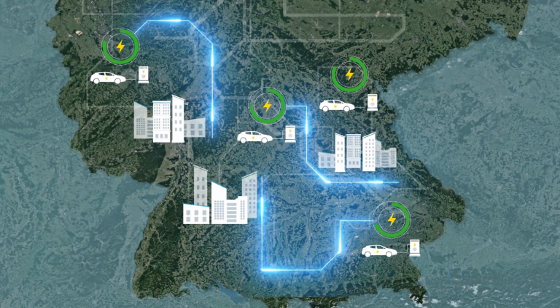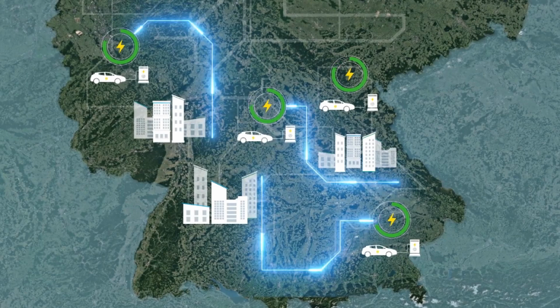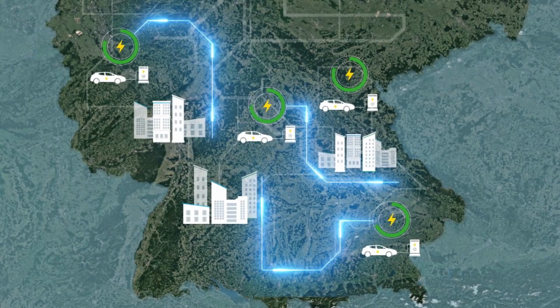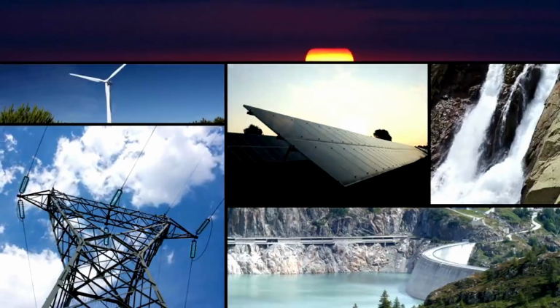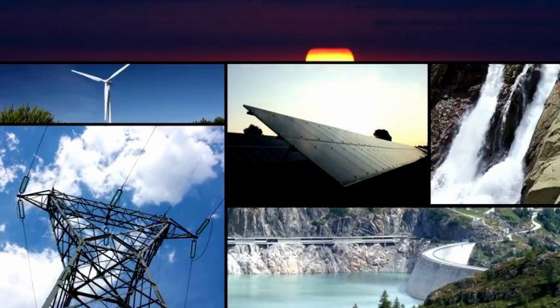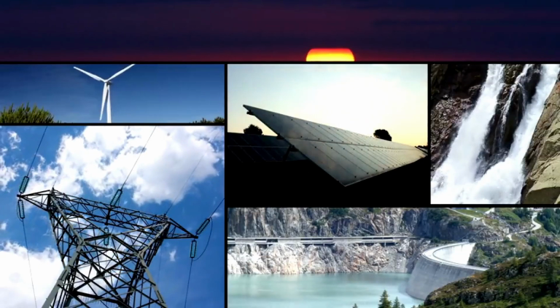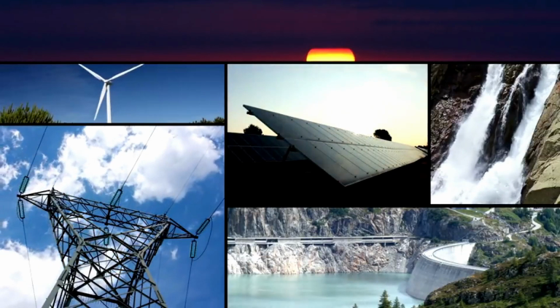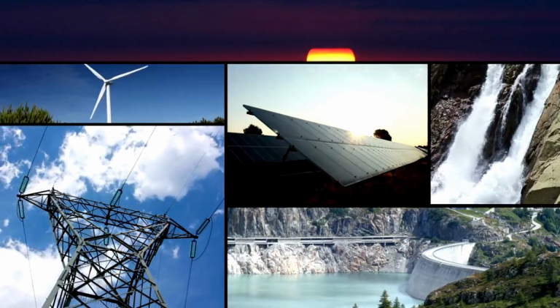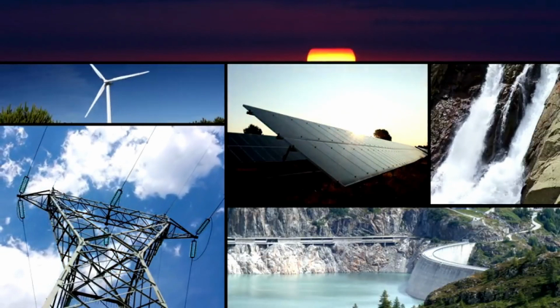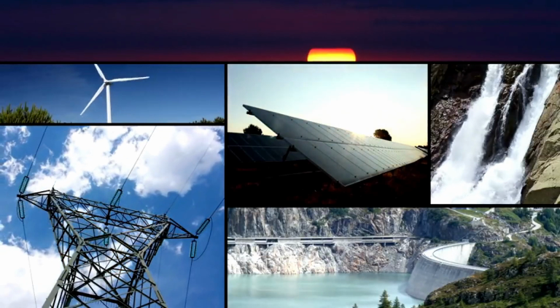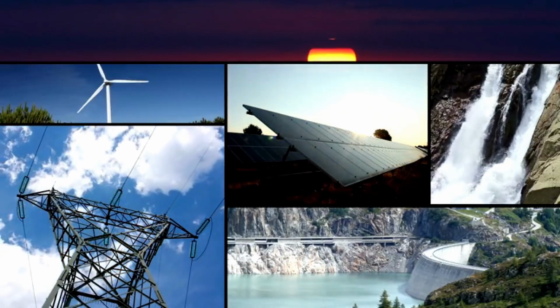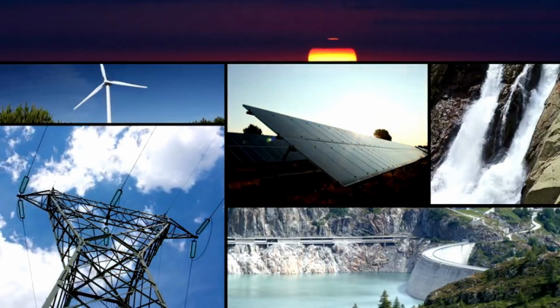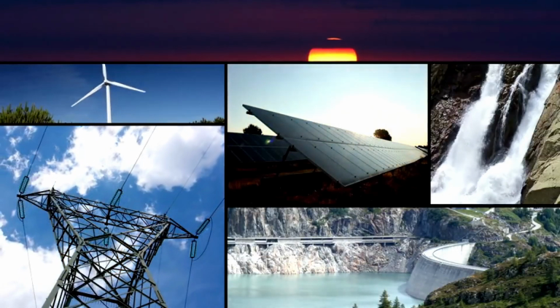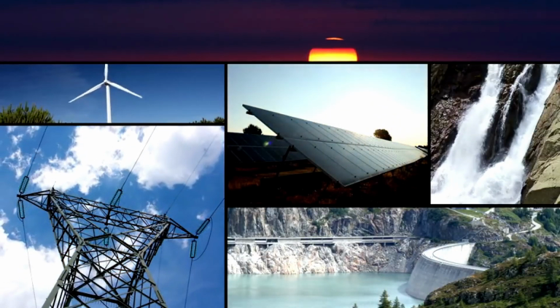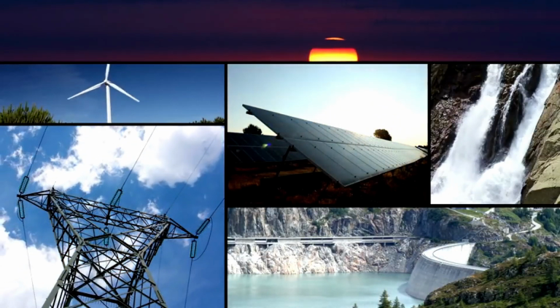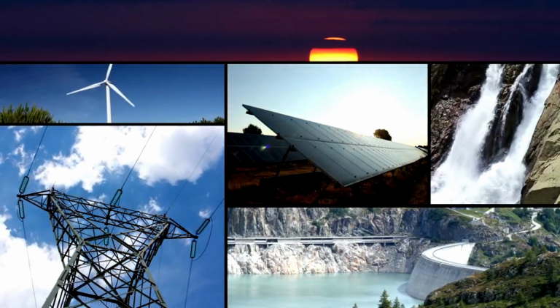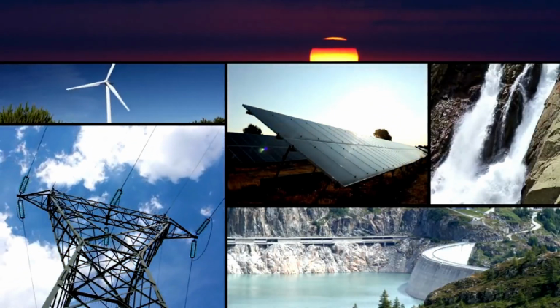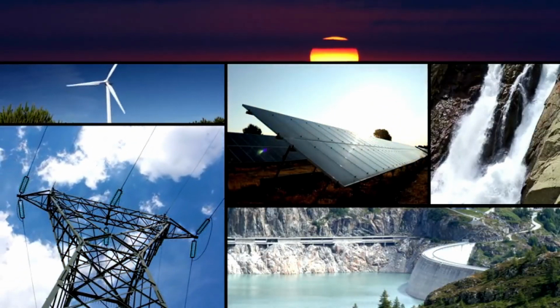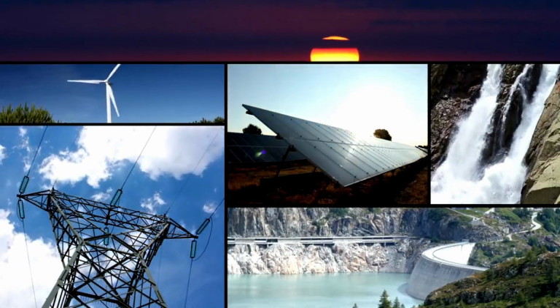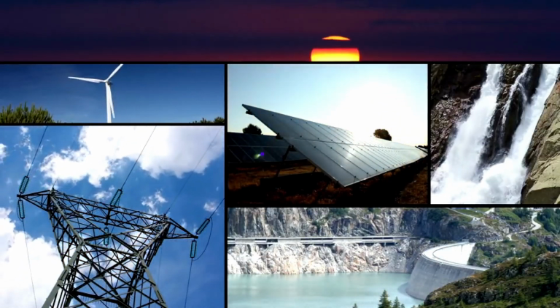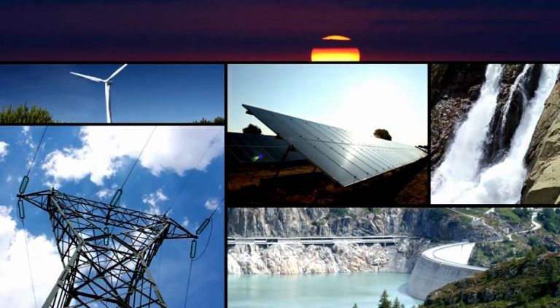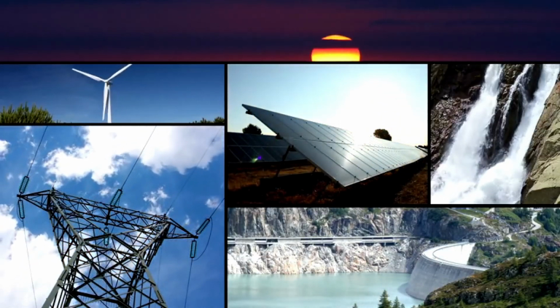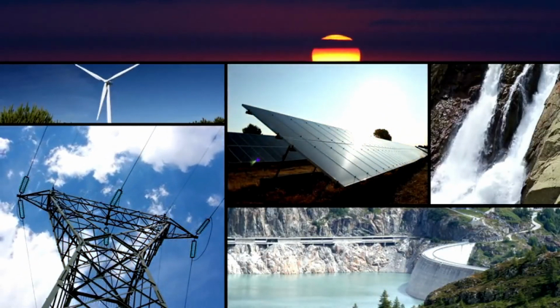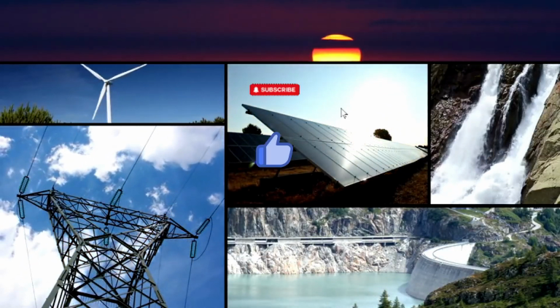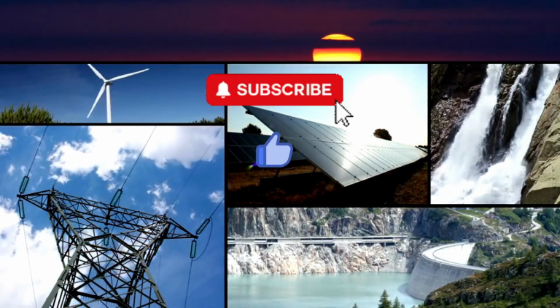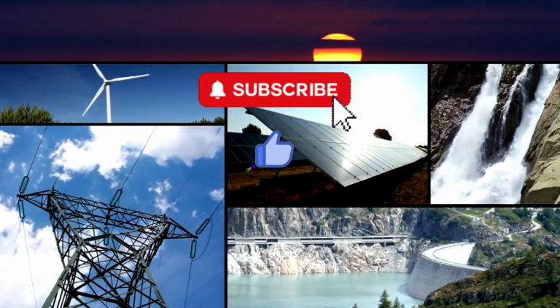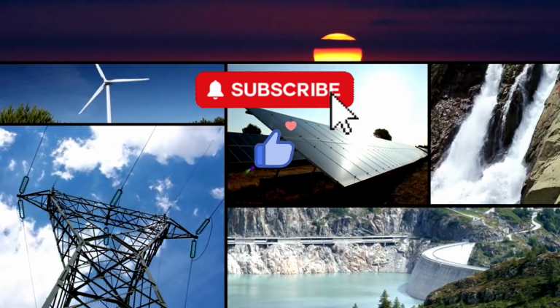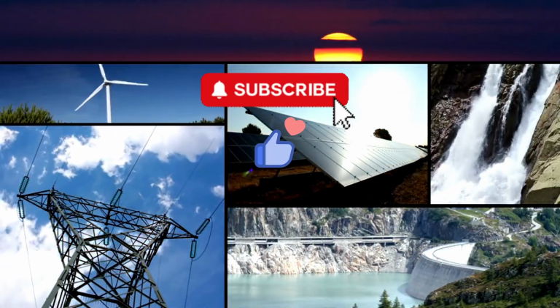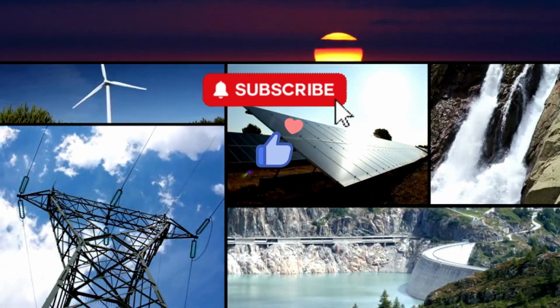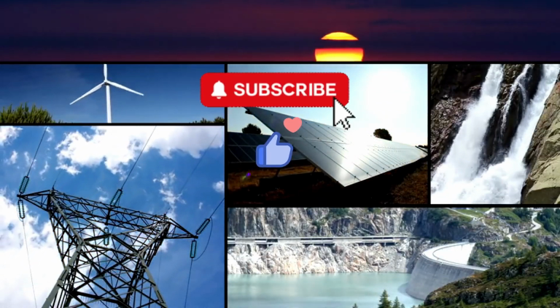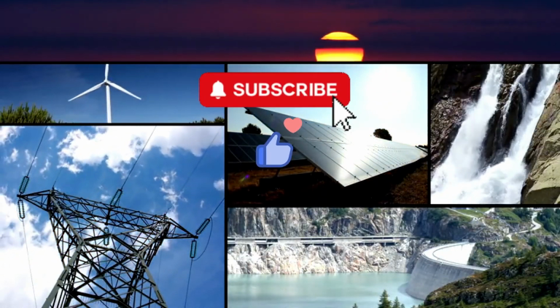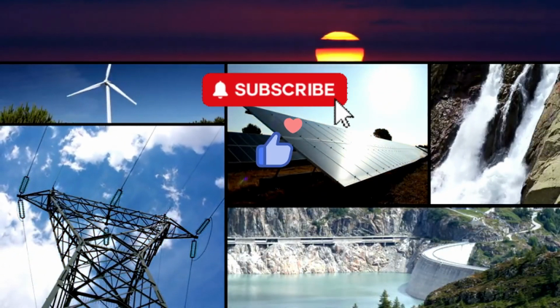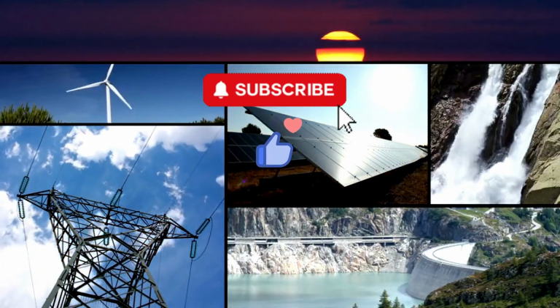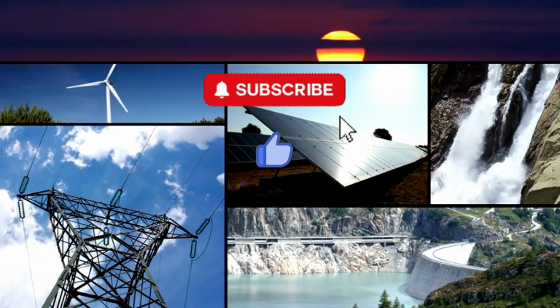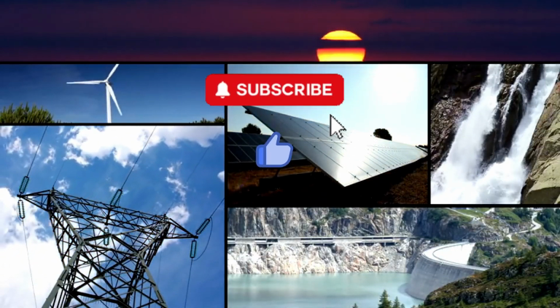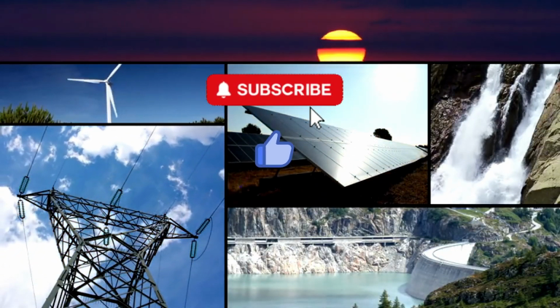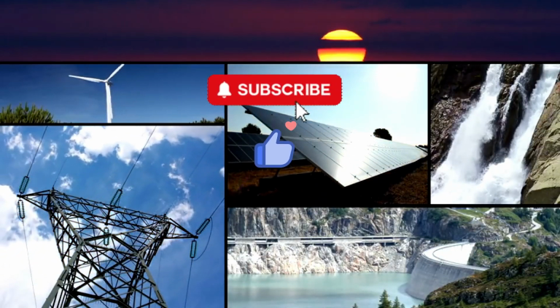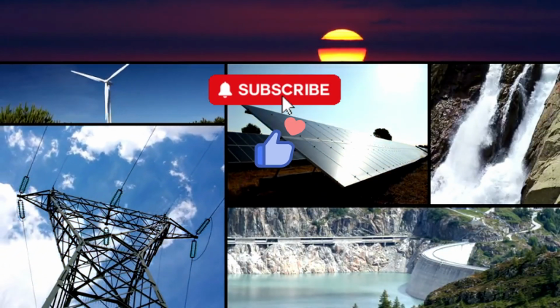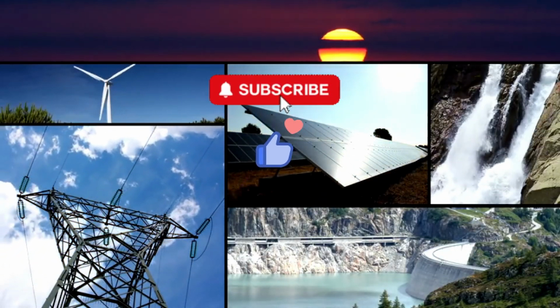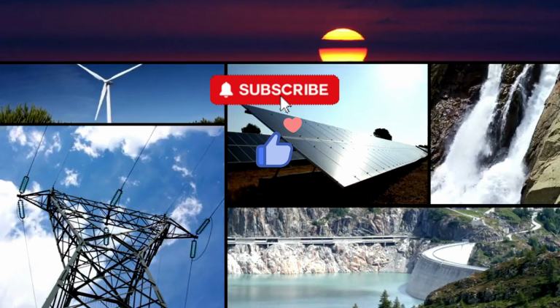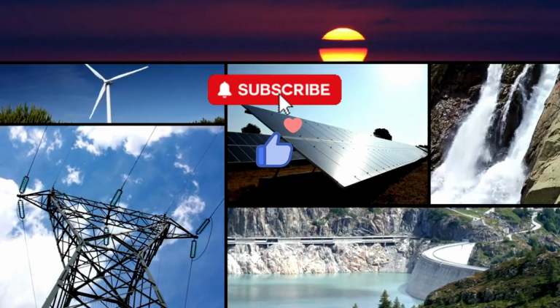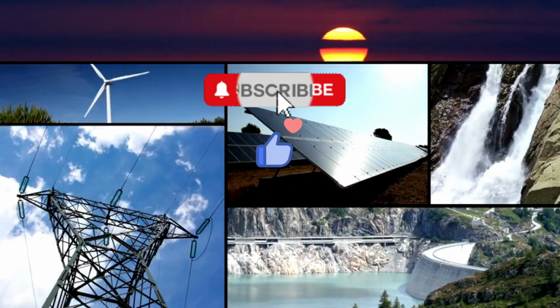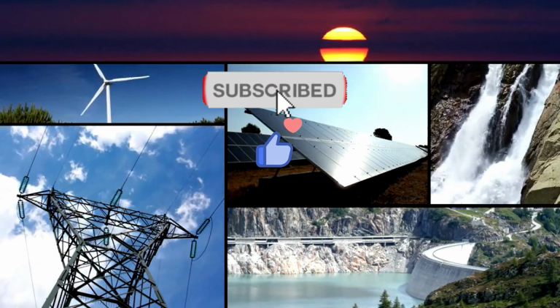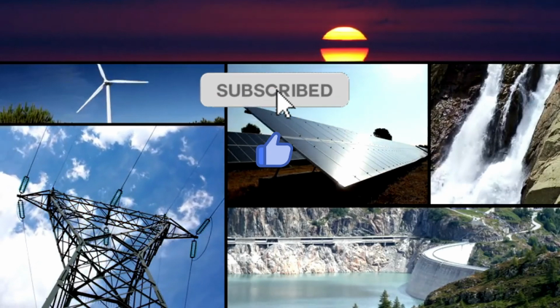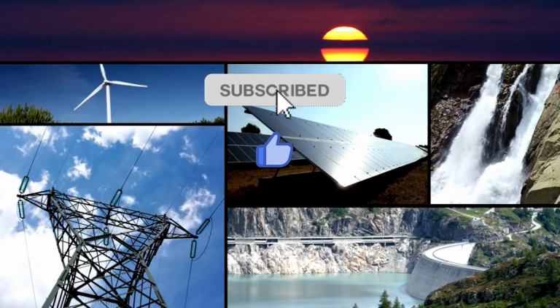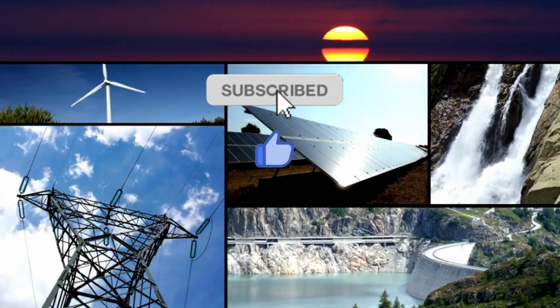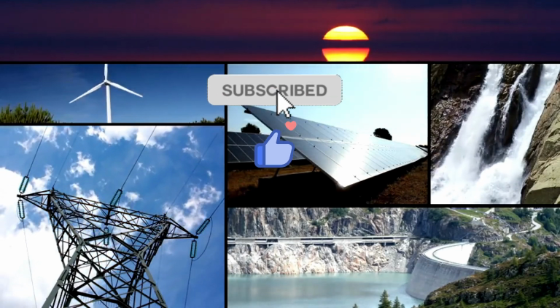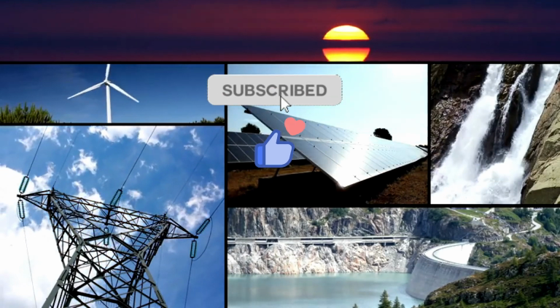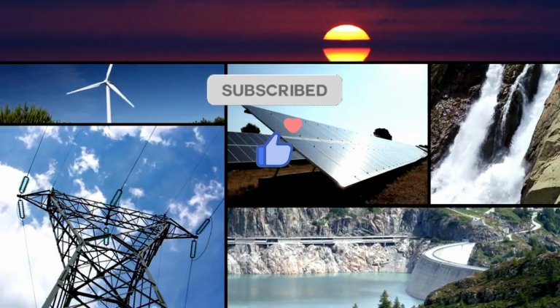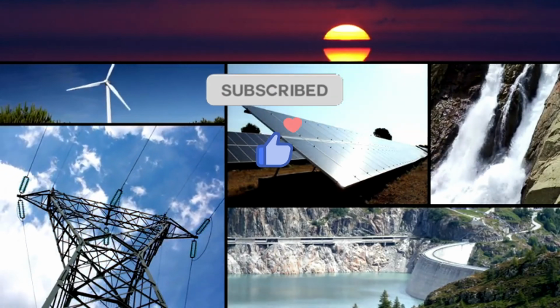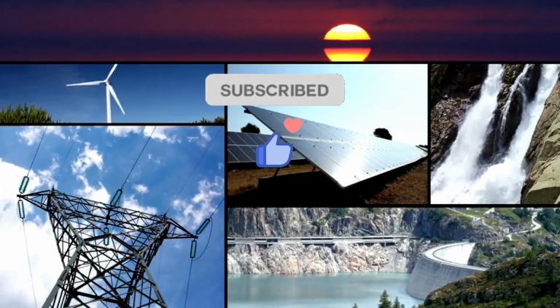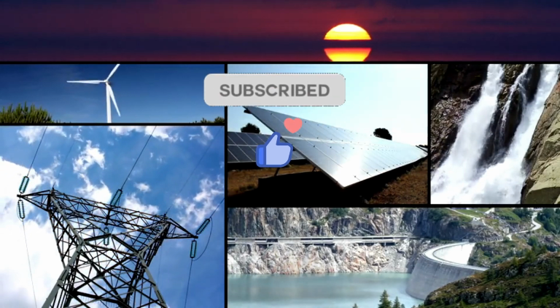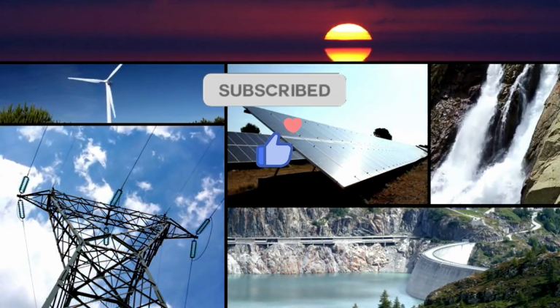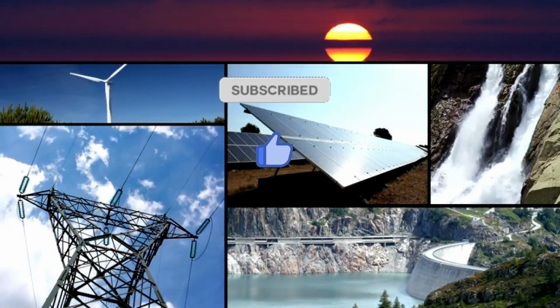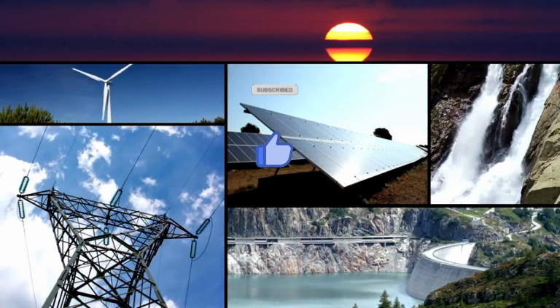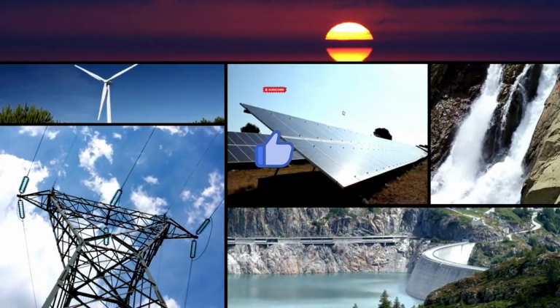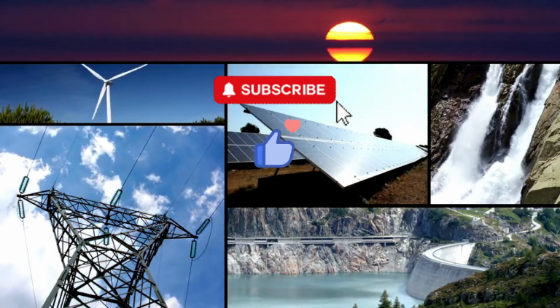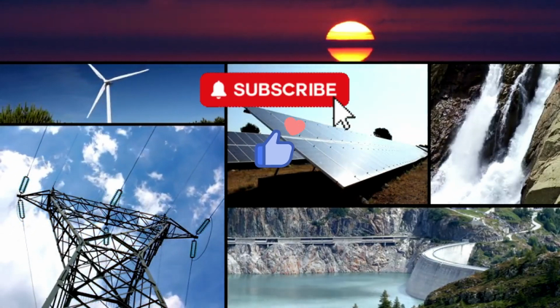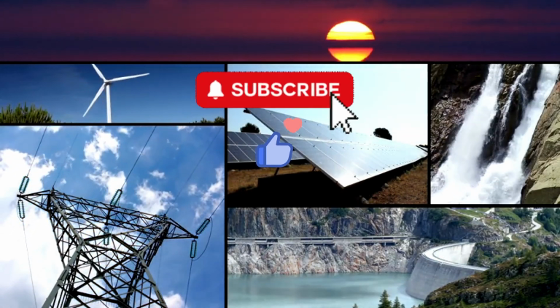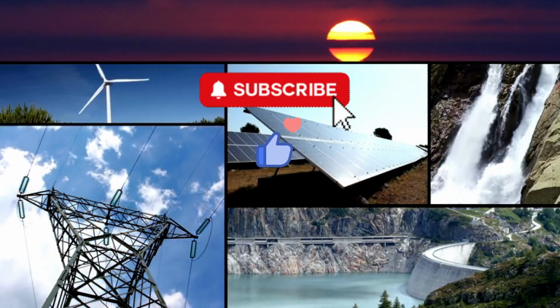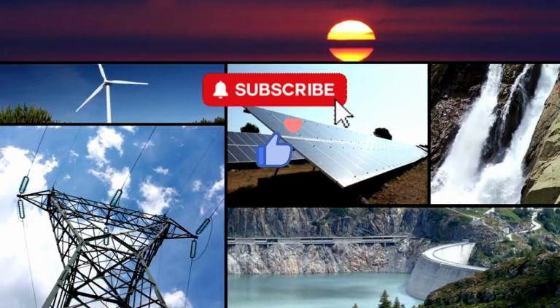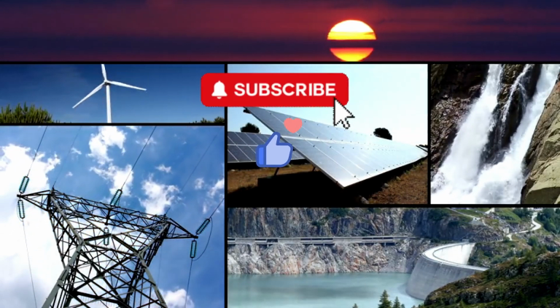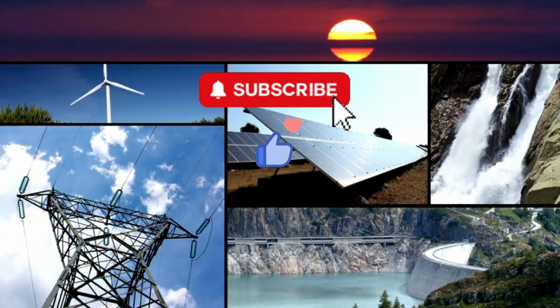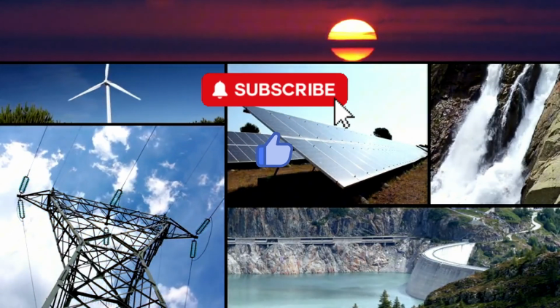Thanks for watching. If you enjoyed this video, don't forget to like, subscribe, and hit the bell icon so you never miss an update.